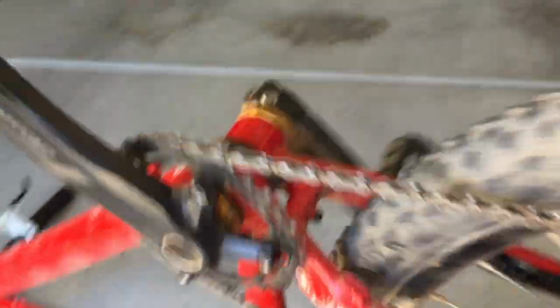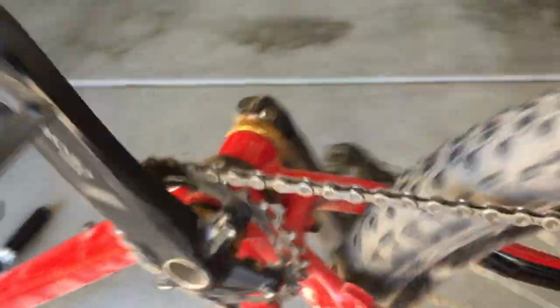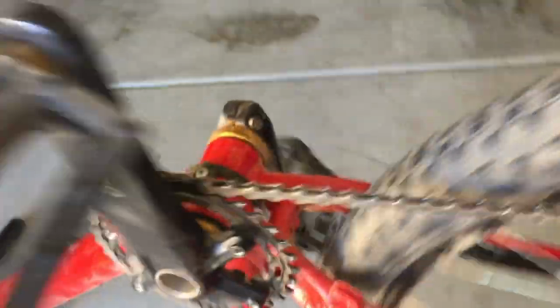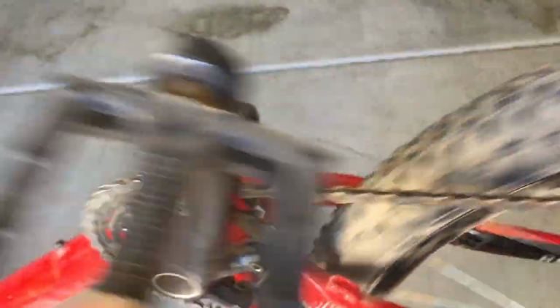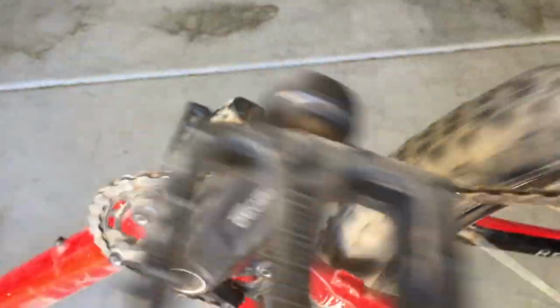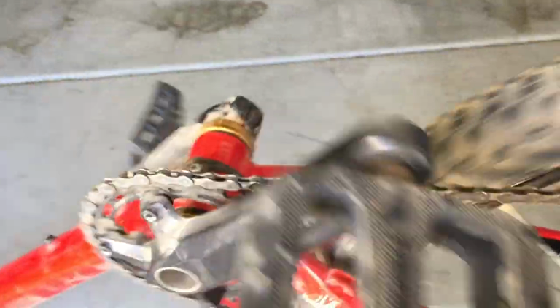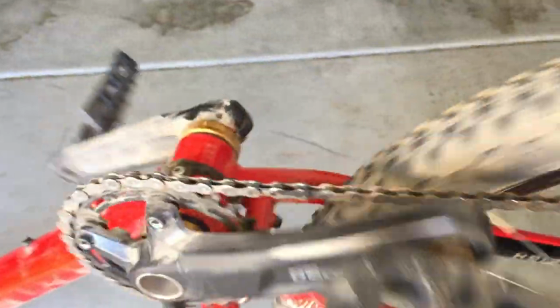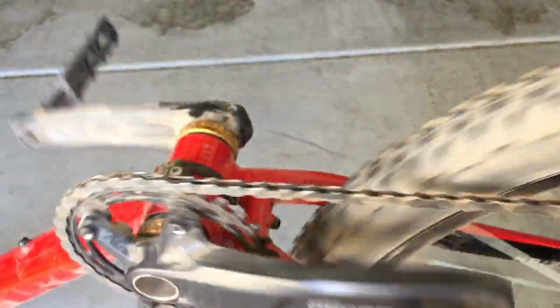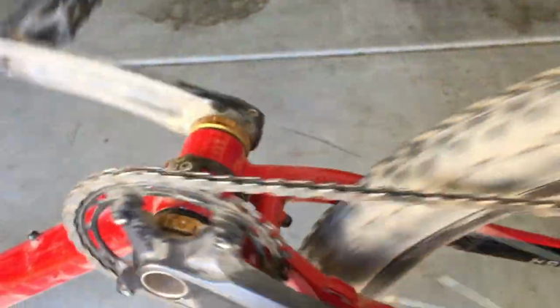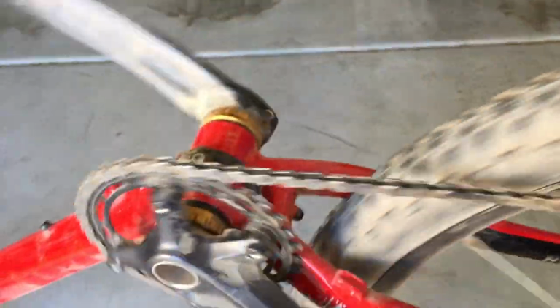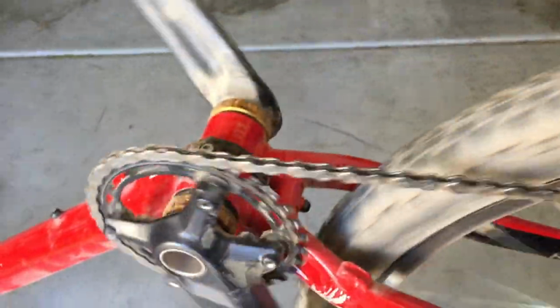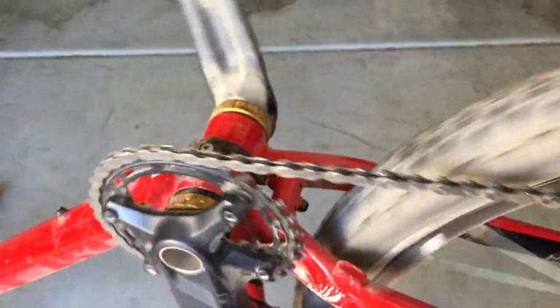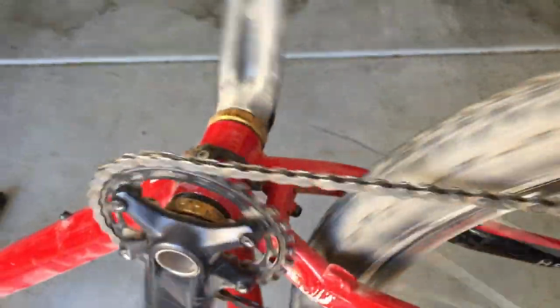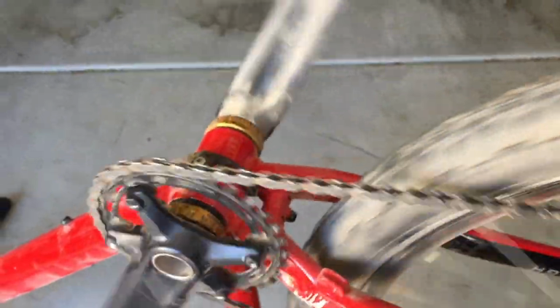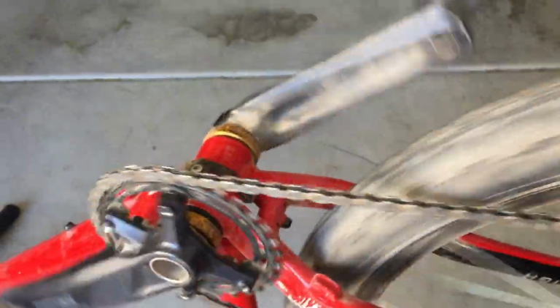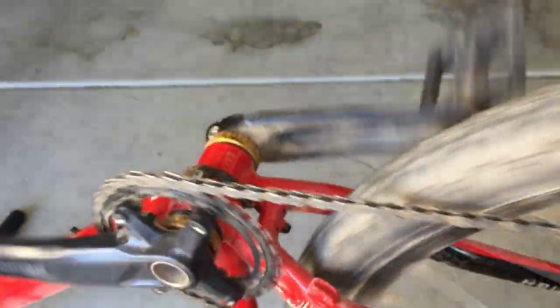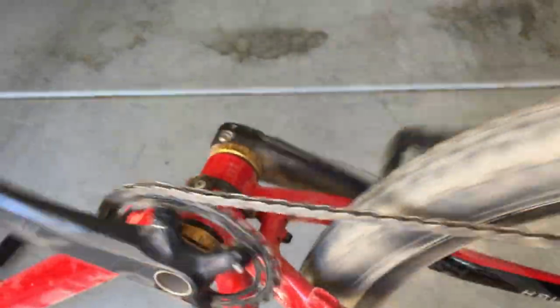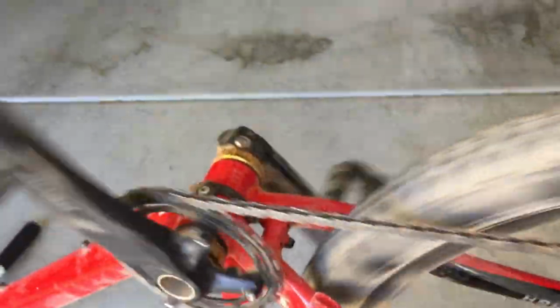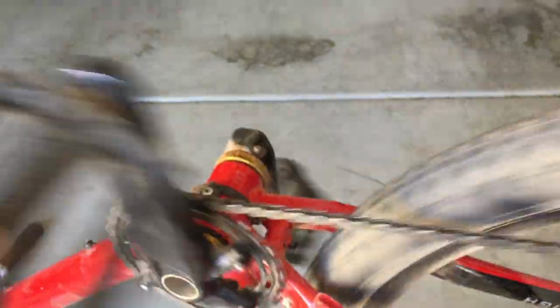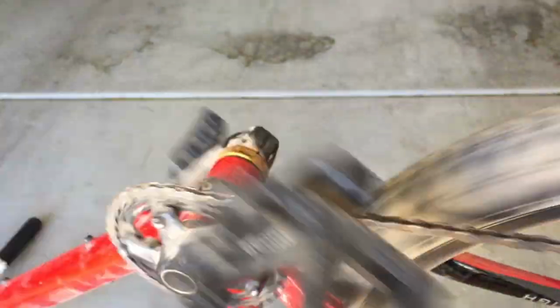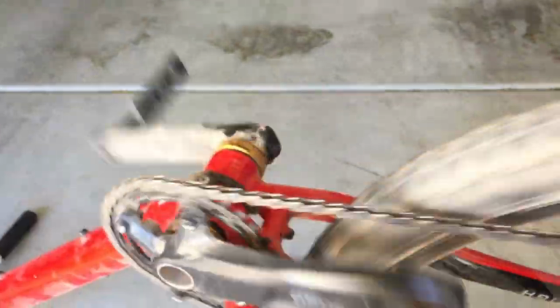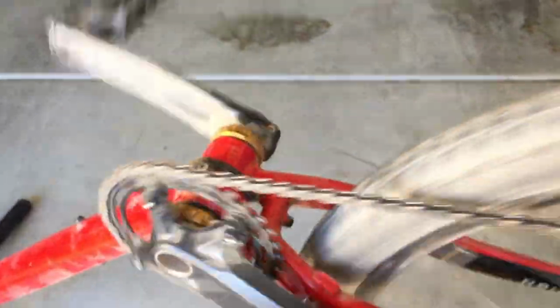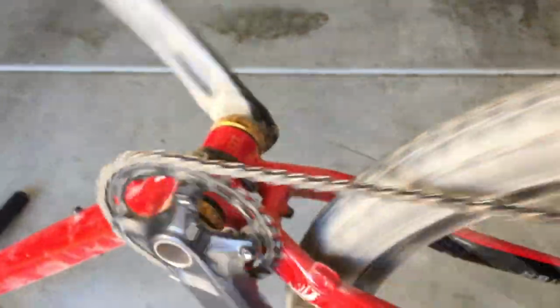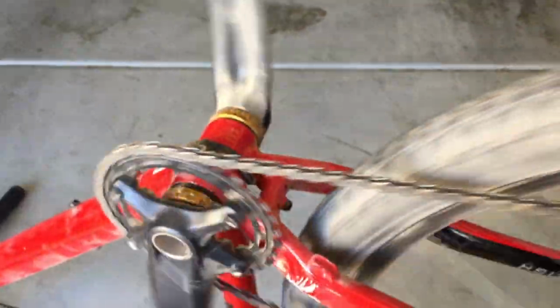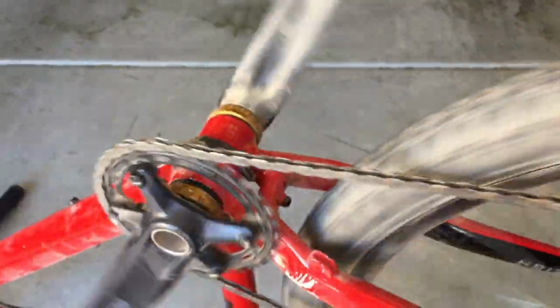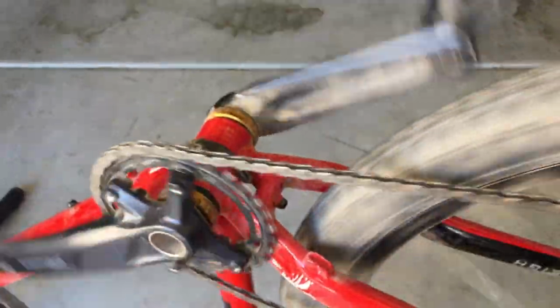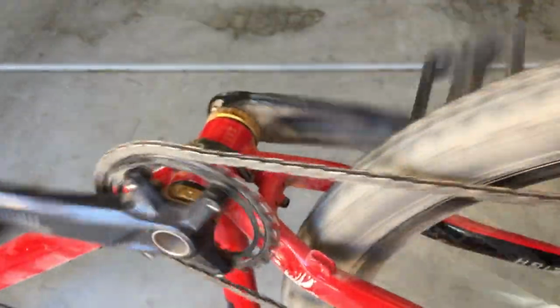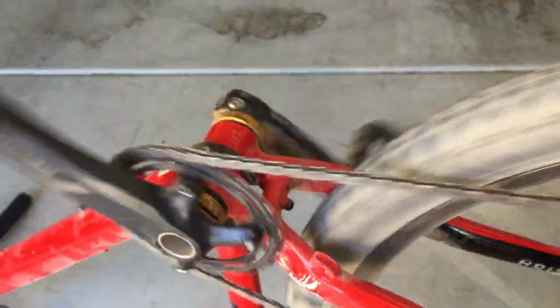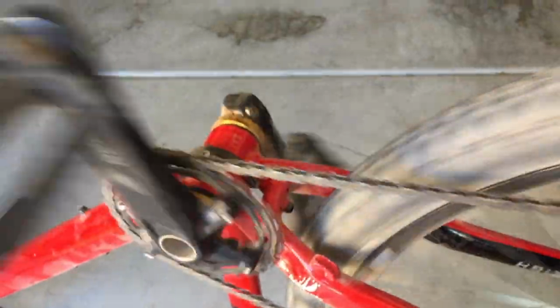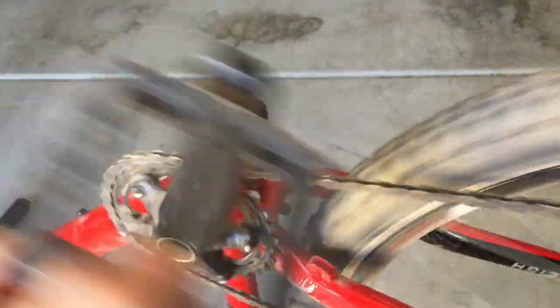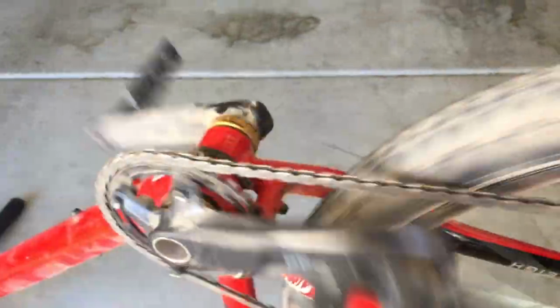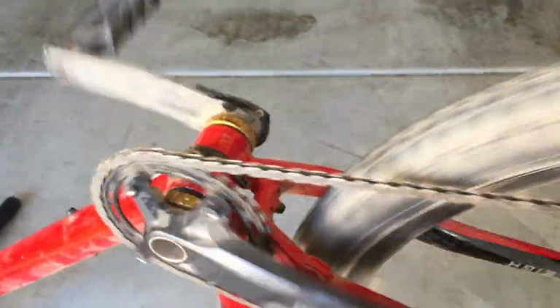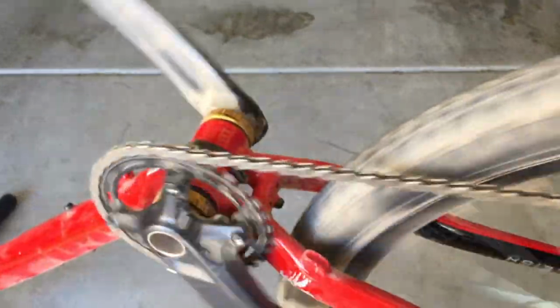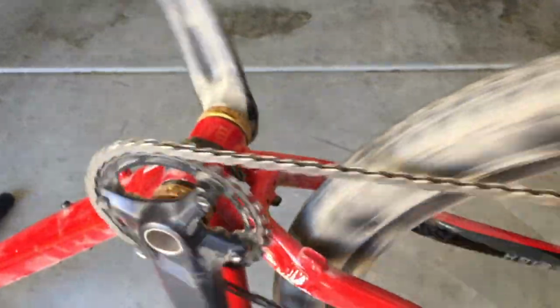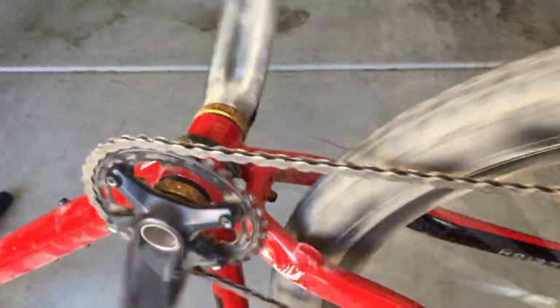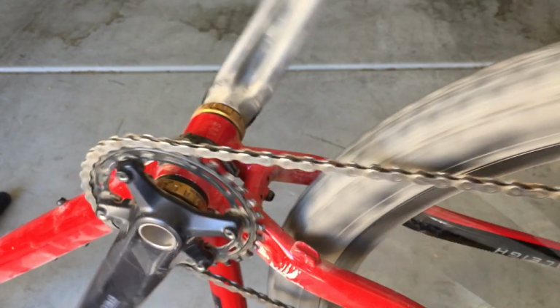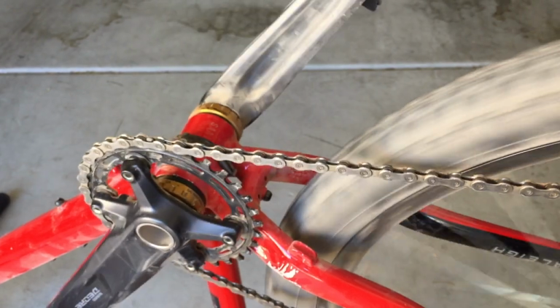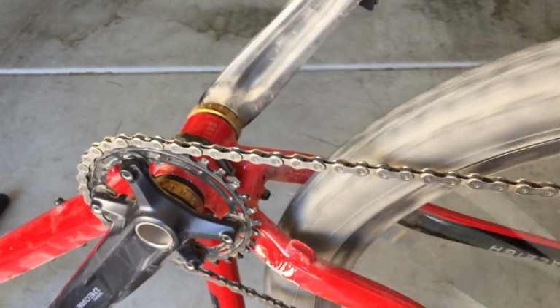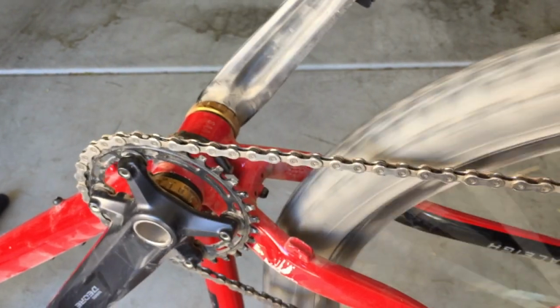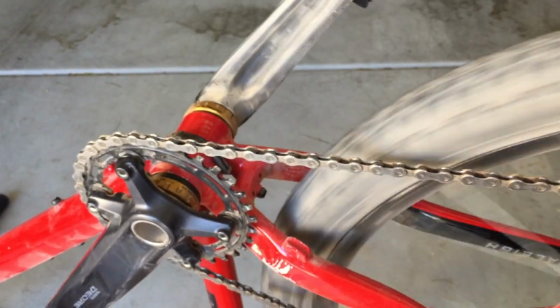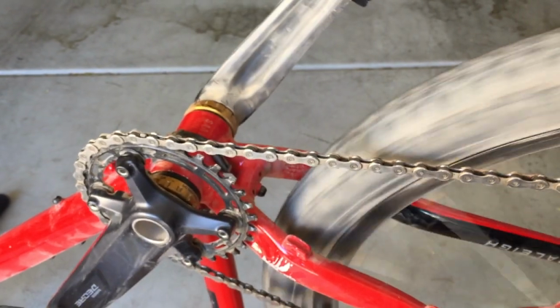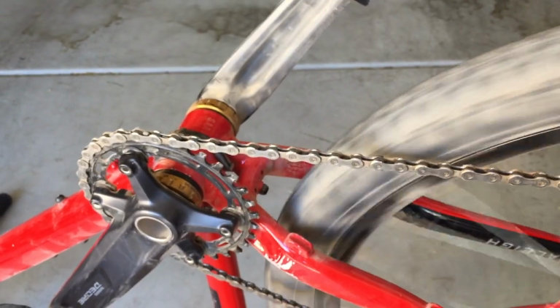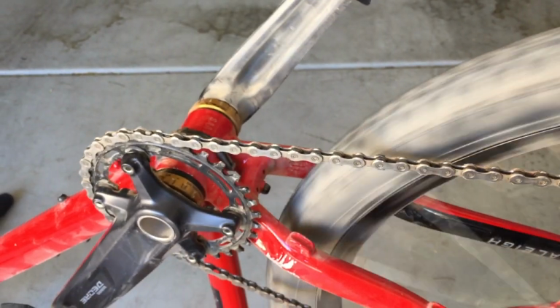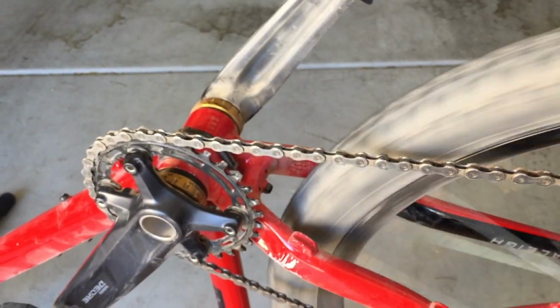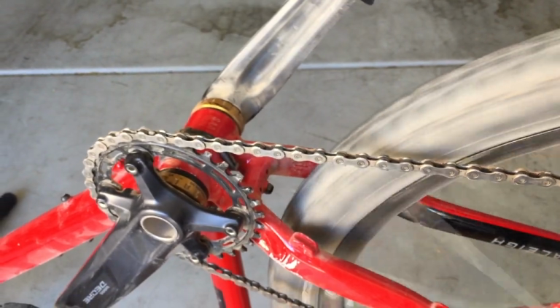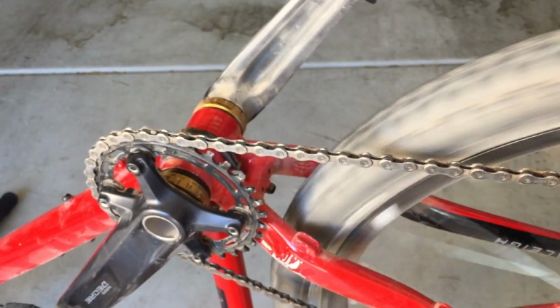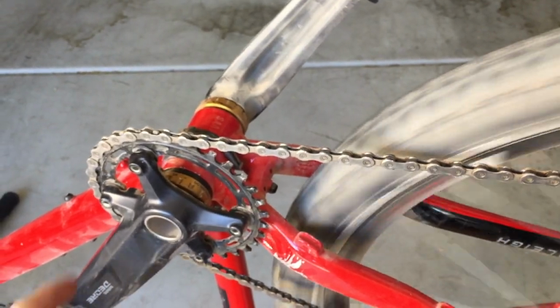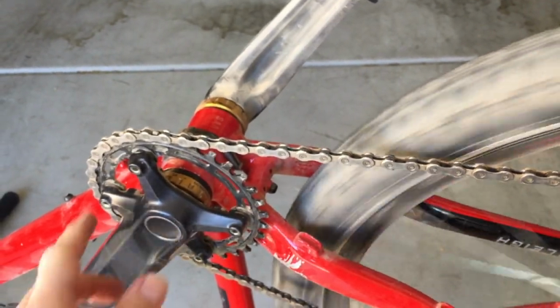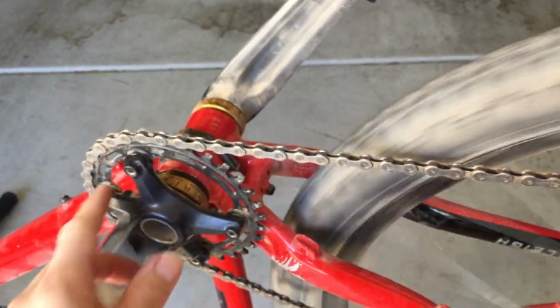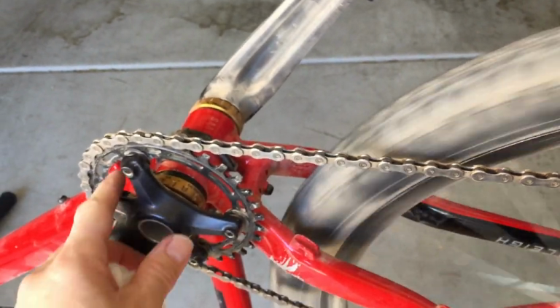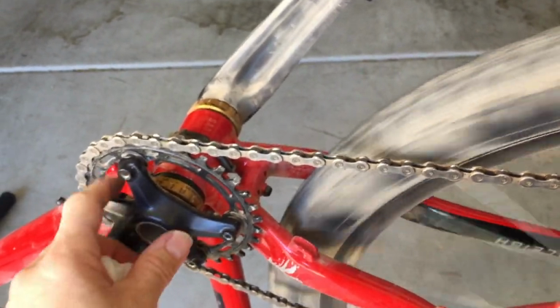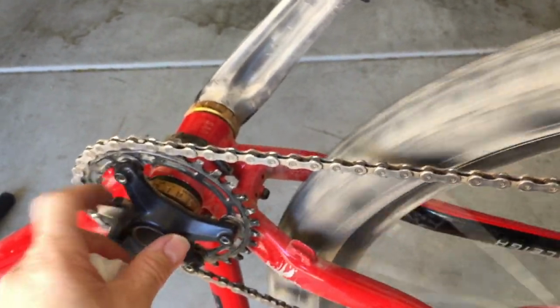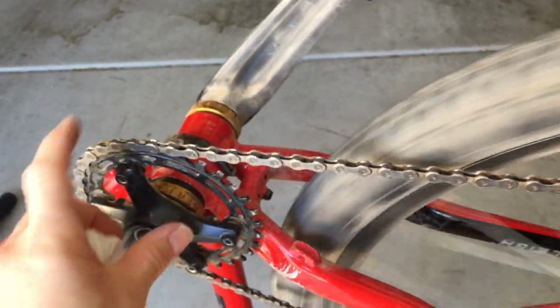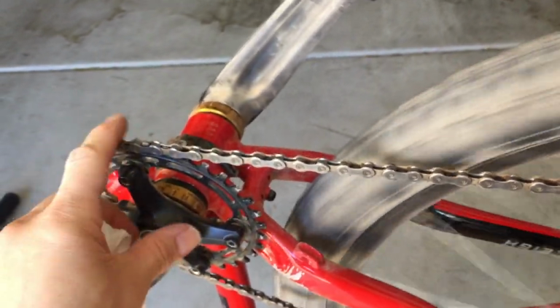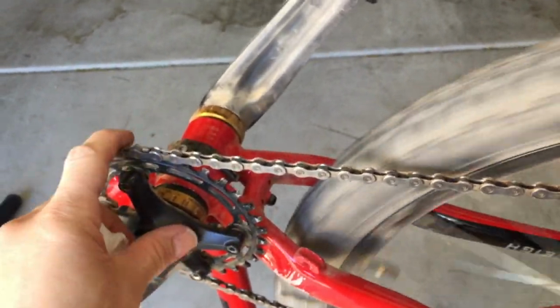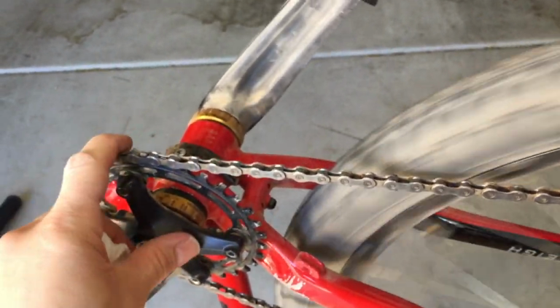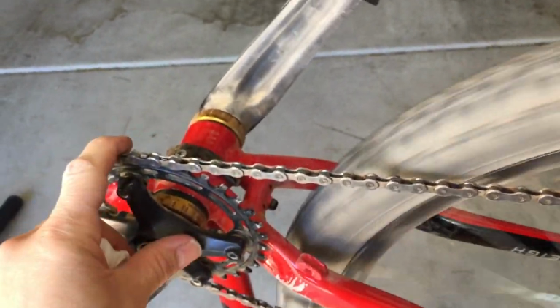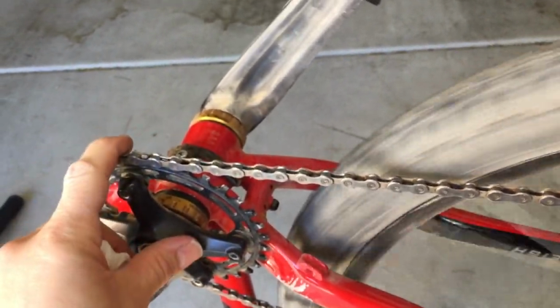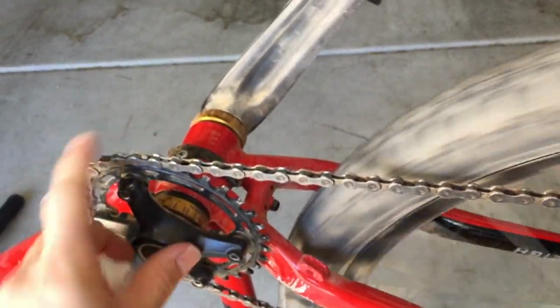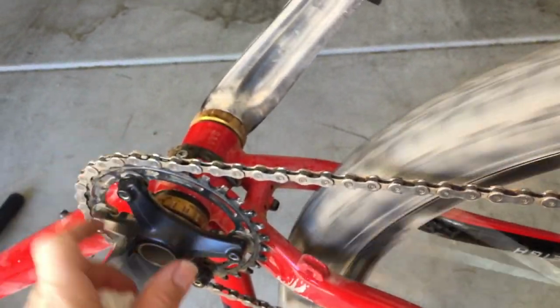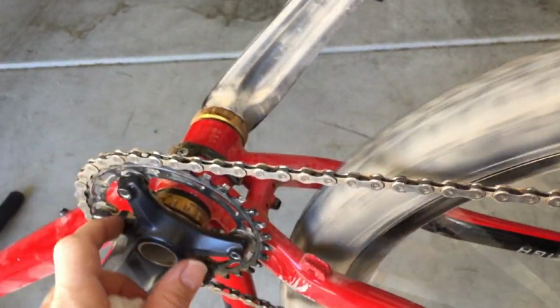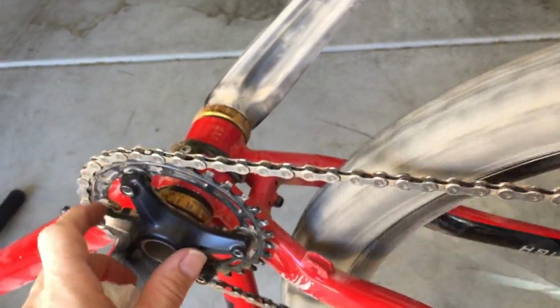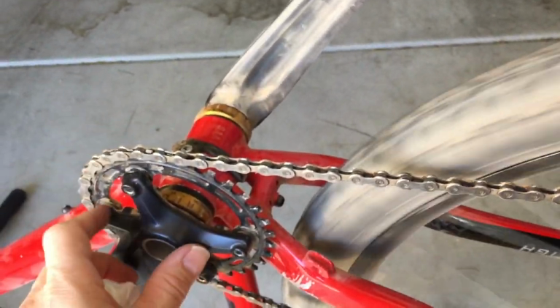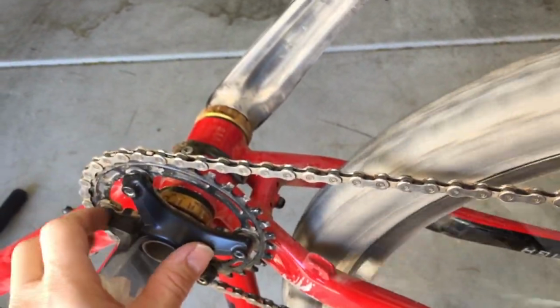Everything seems to be working and I just got to take it out probably a few more times and make sure it's all dialed in and see if I need any more adjustments.